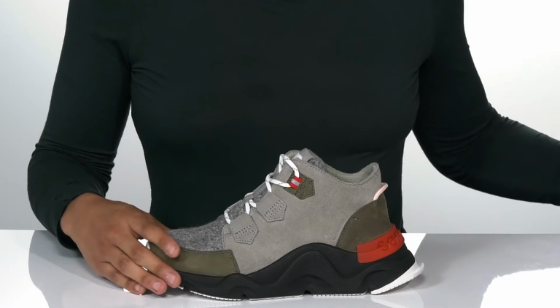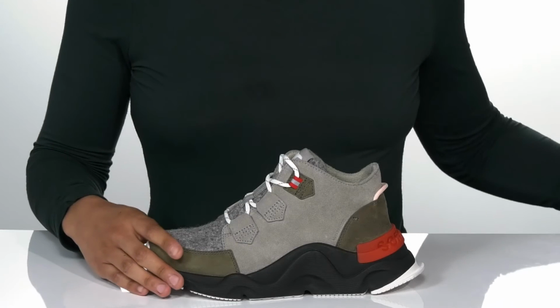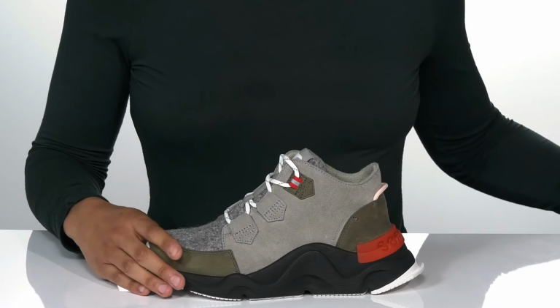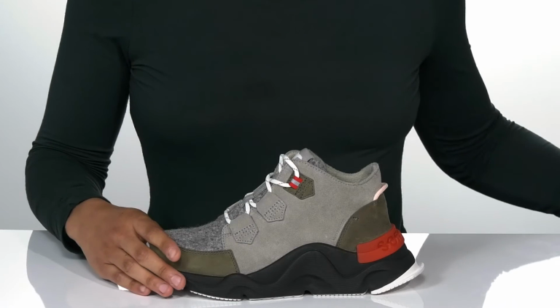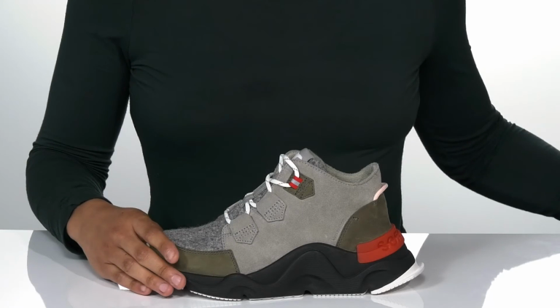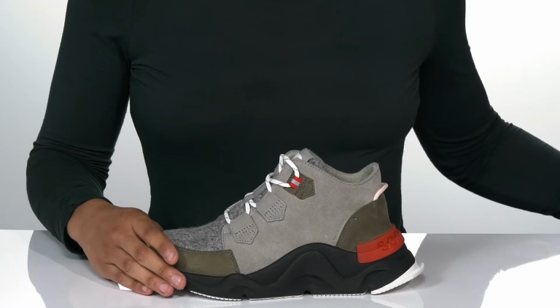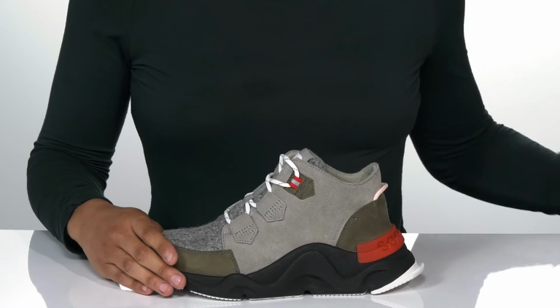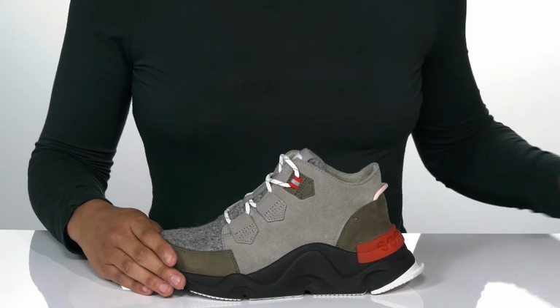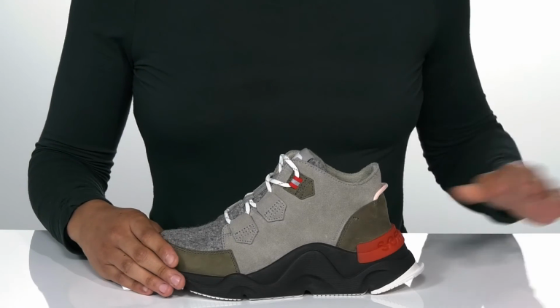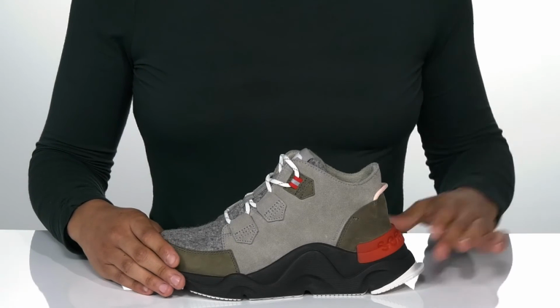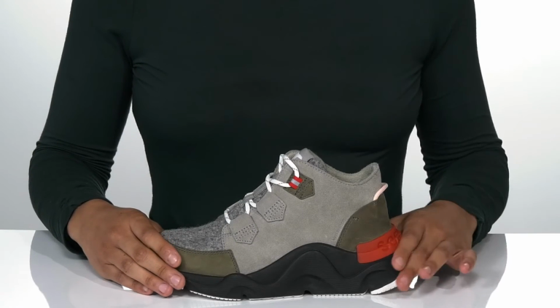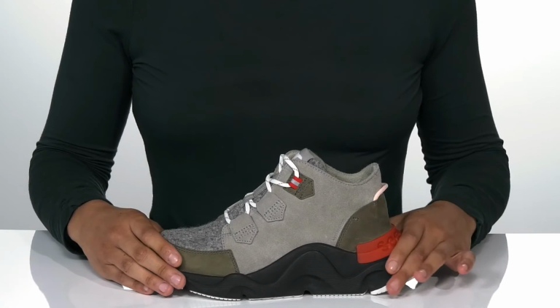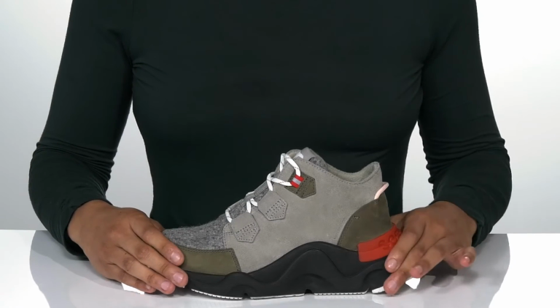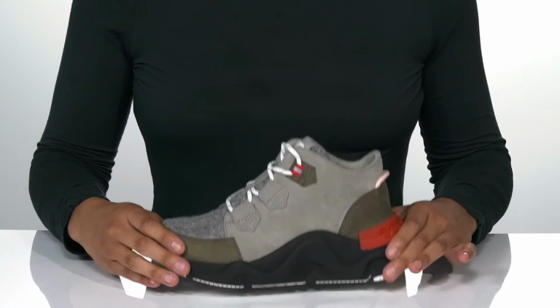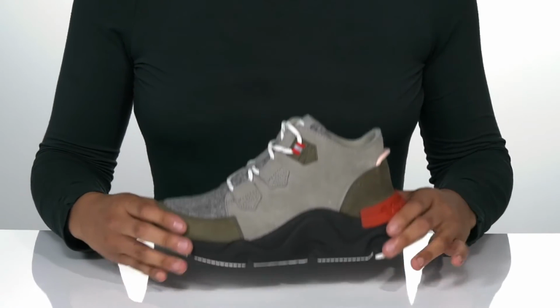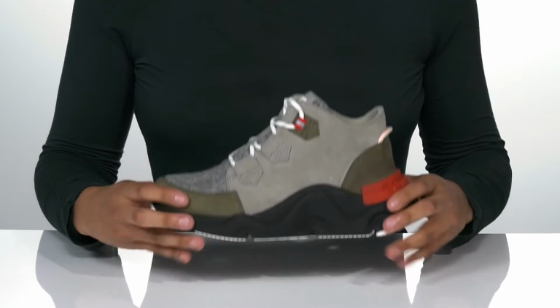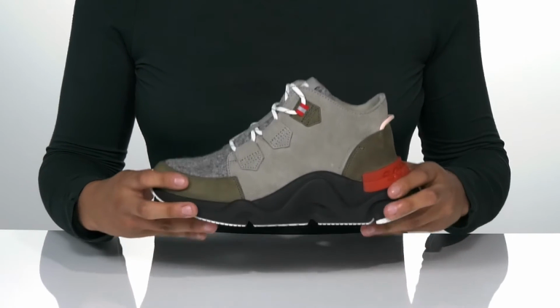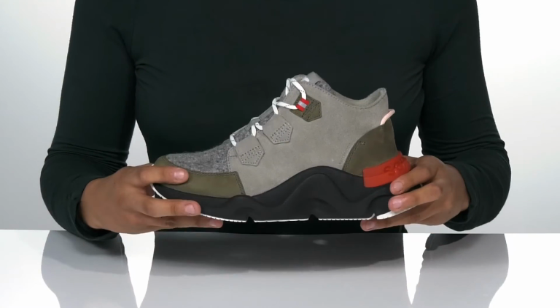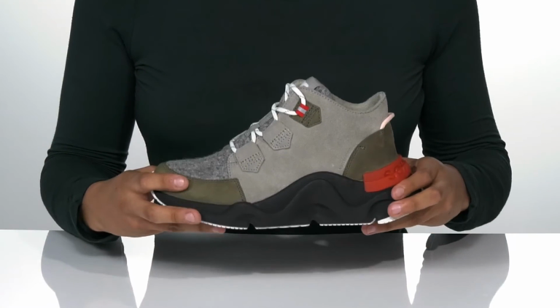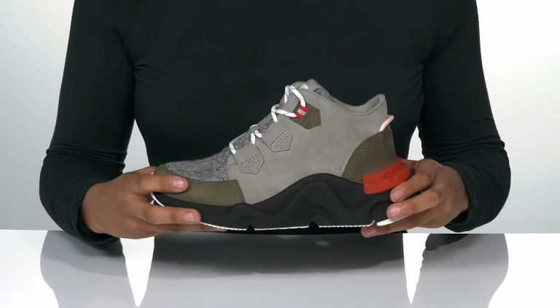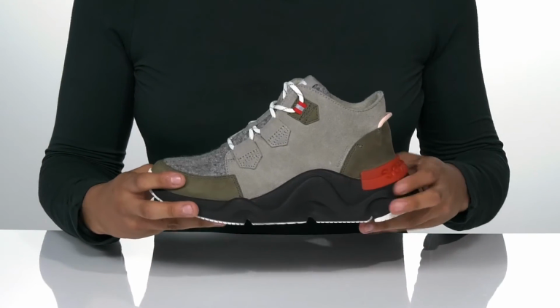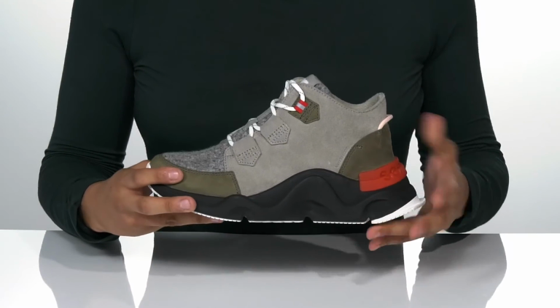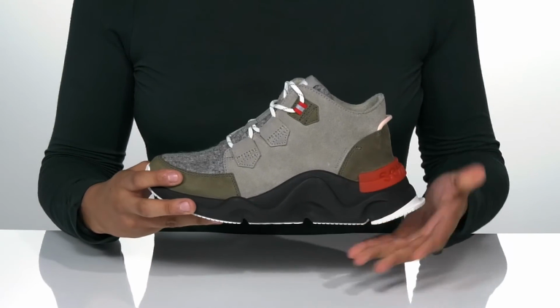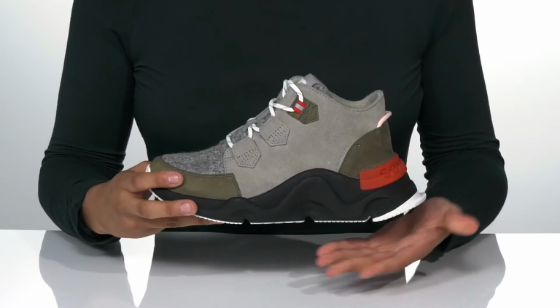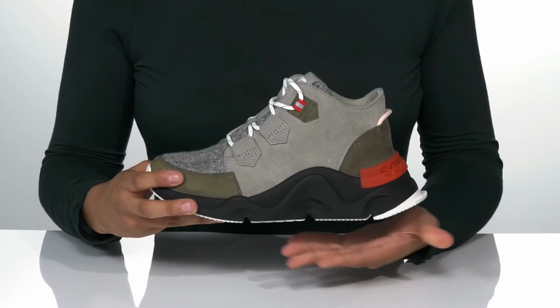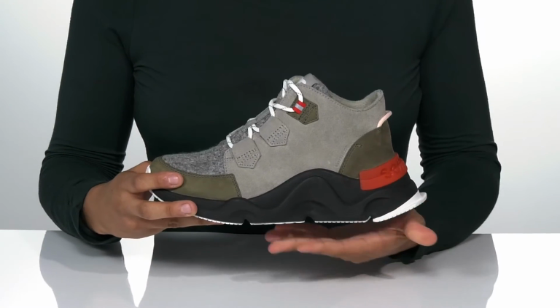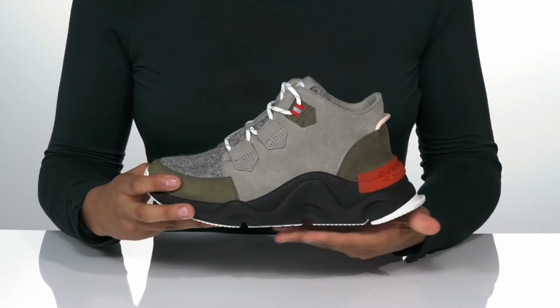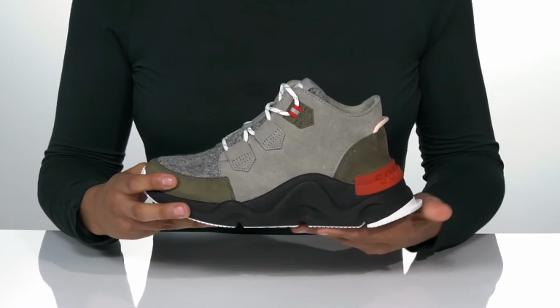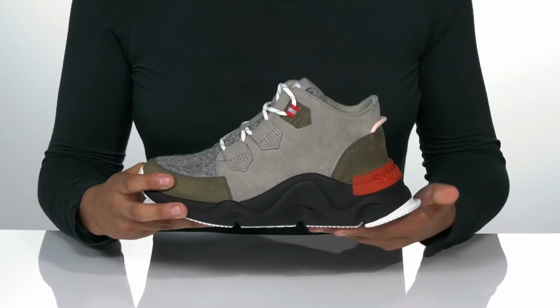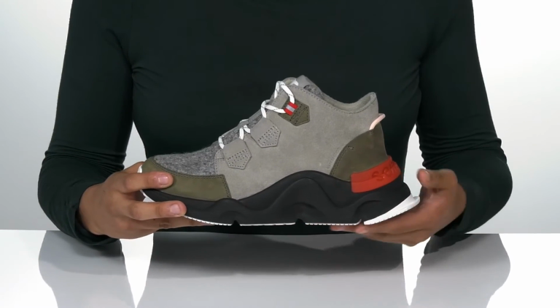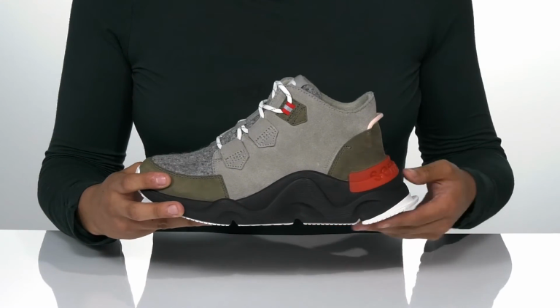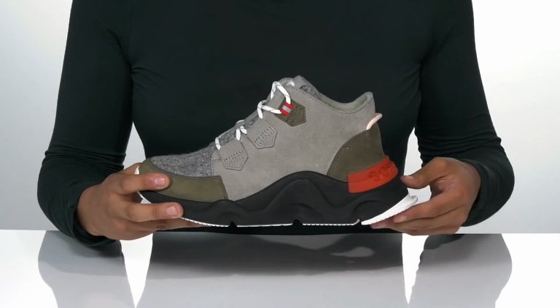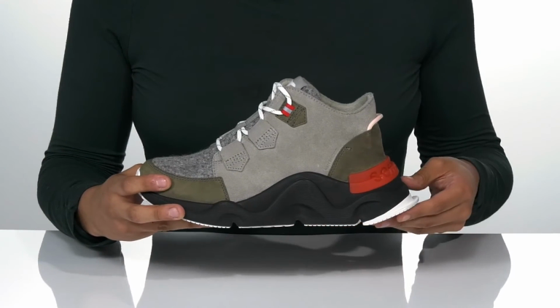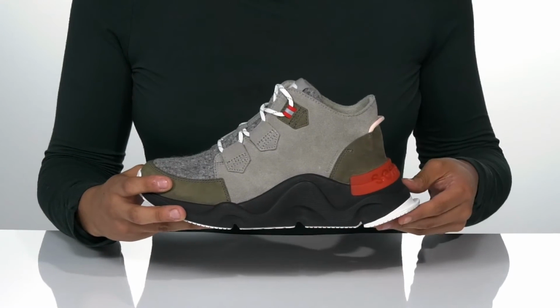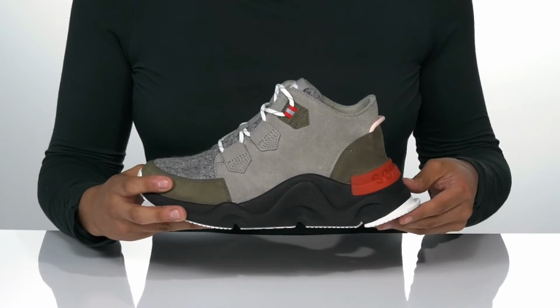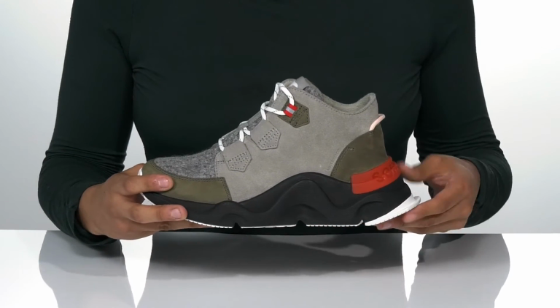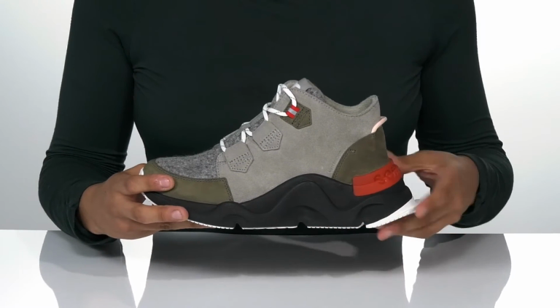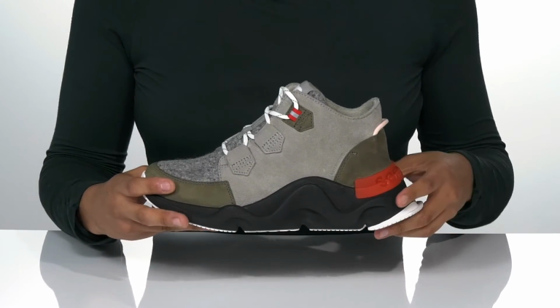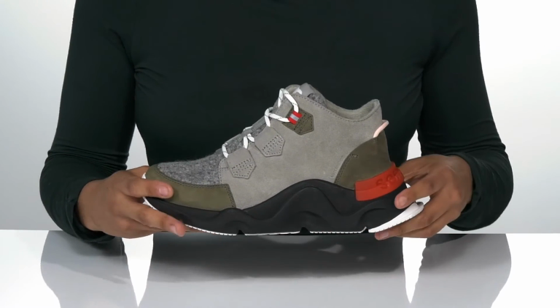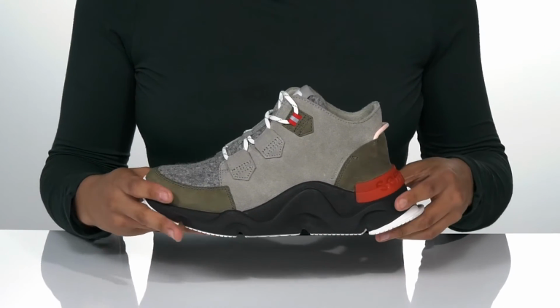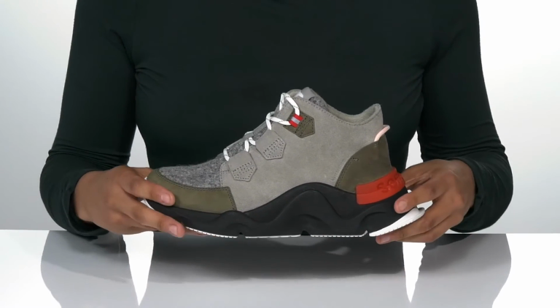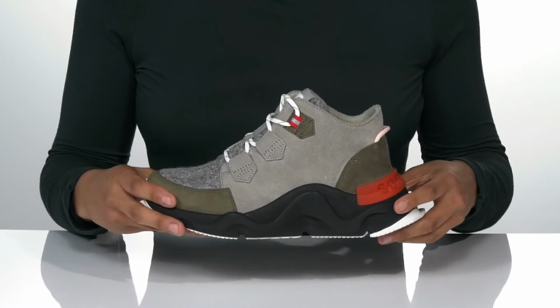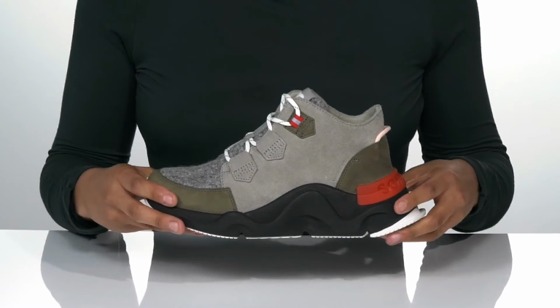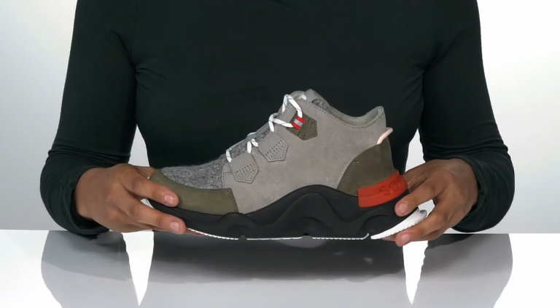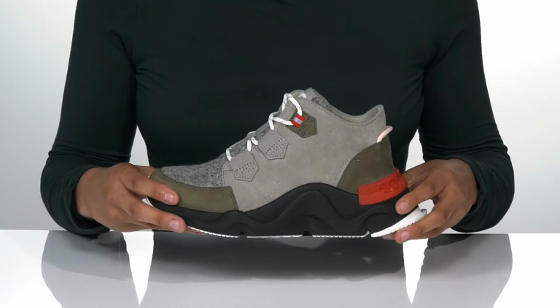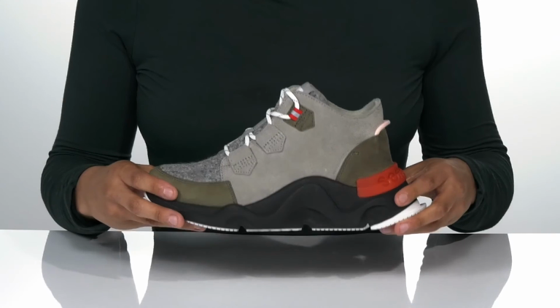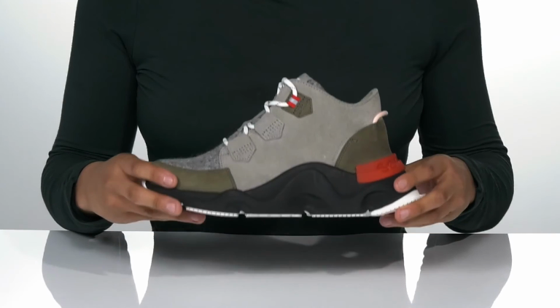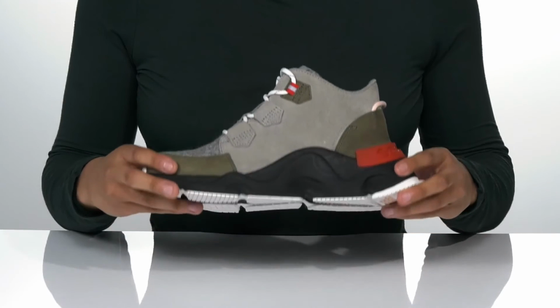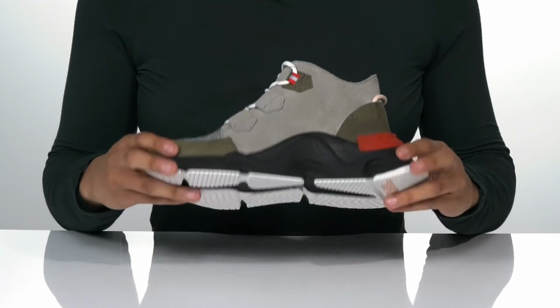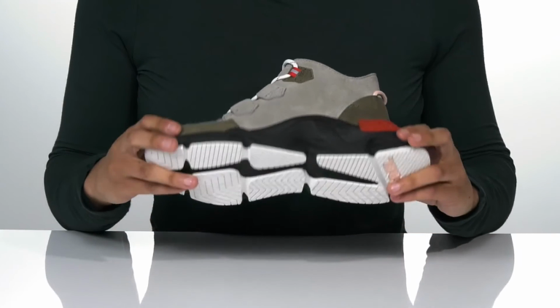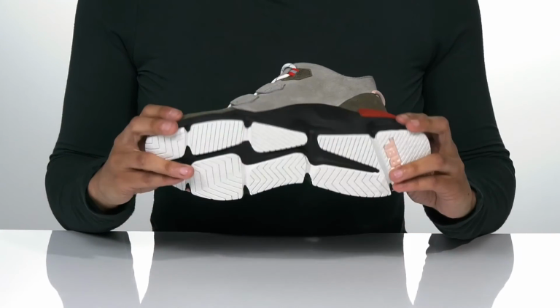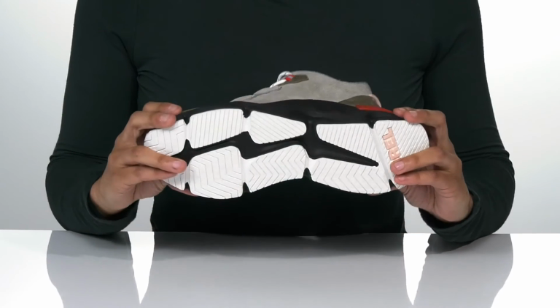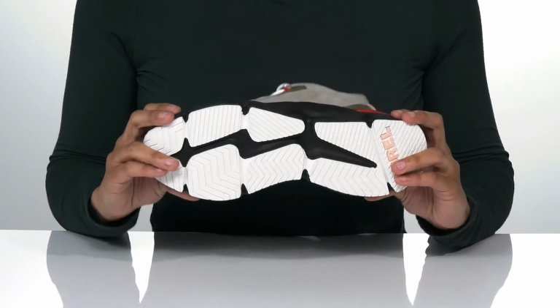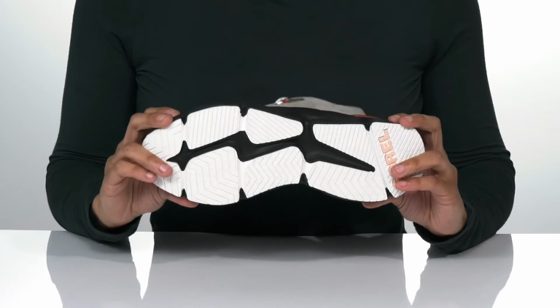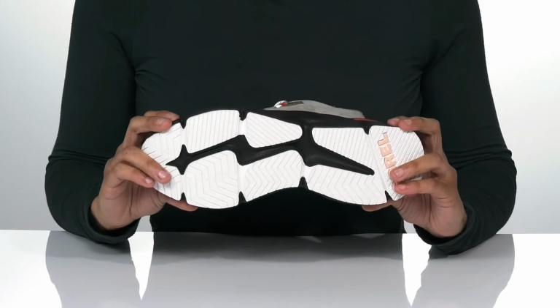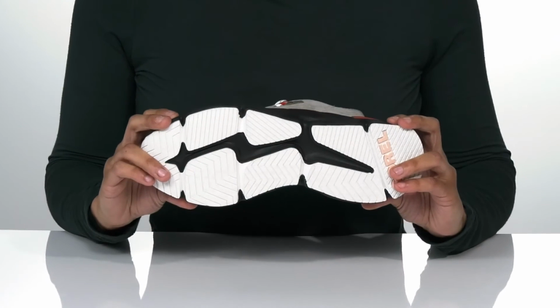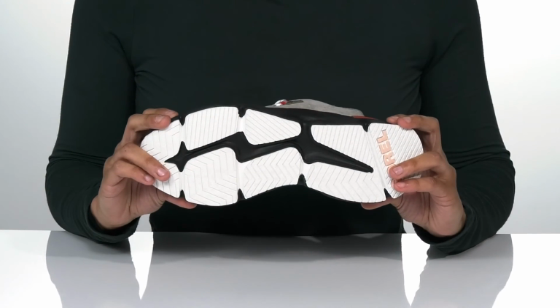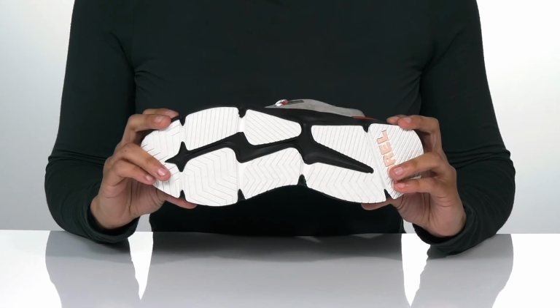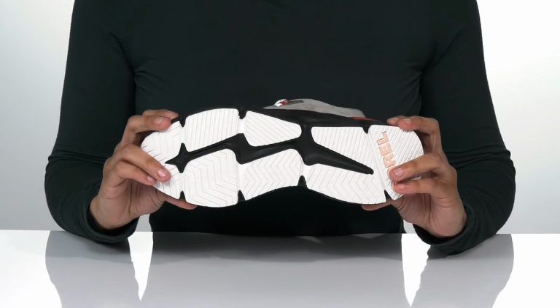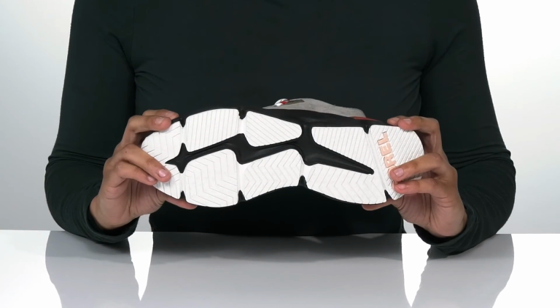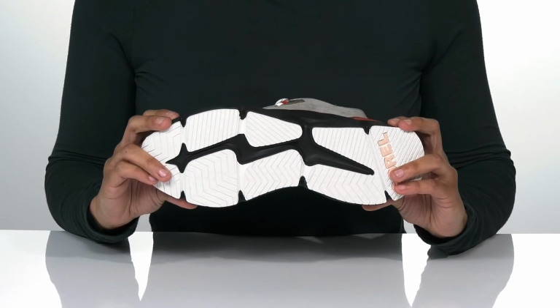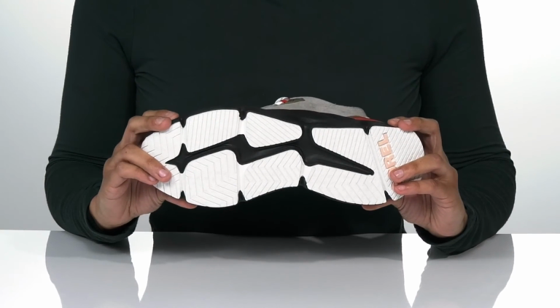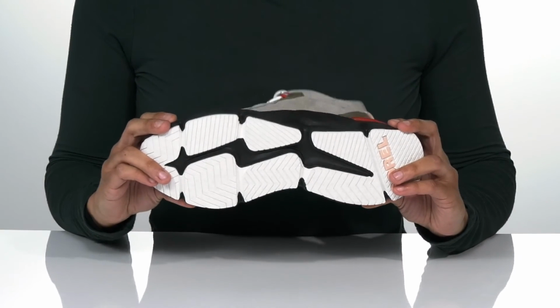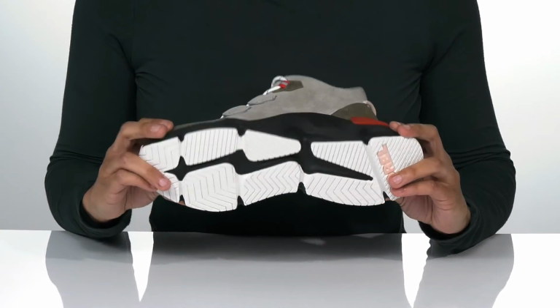These have an edgy midsole that gives it a very stylish look, and all of that is on top of a lightly textured outsole.